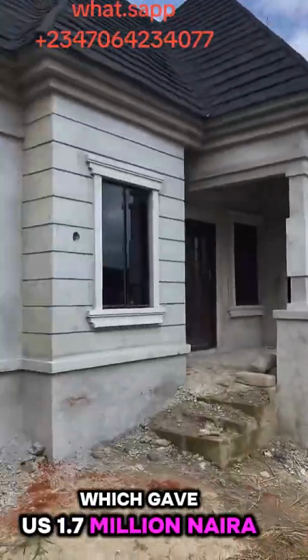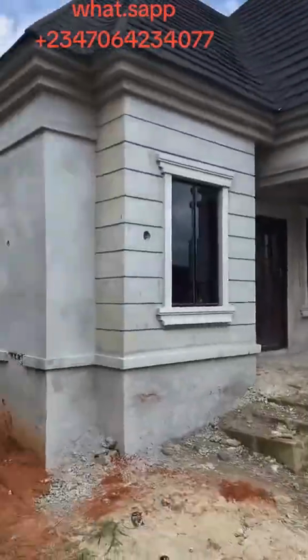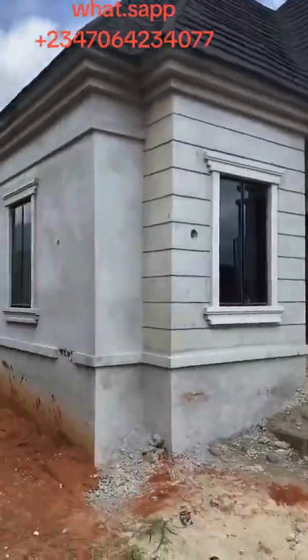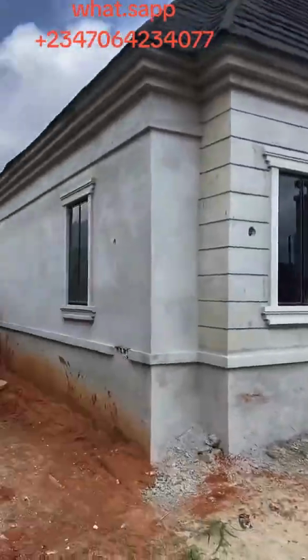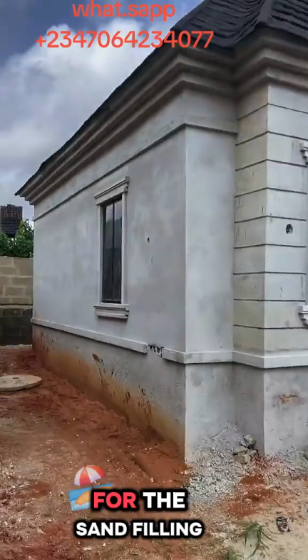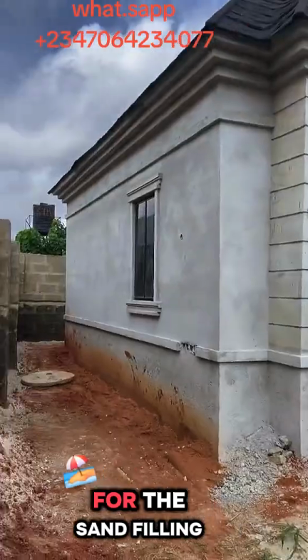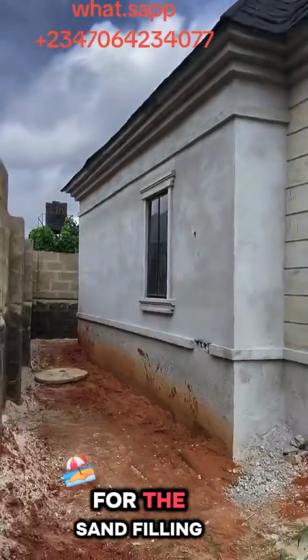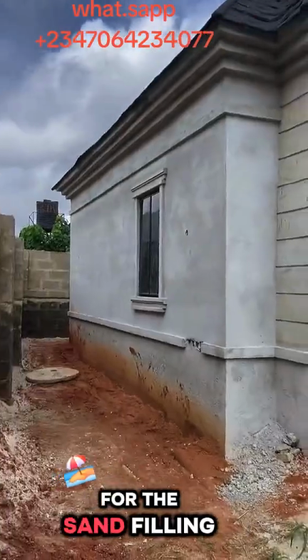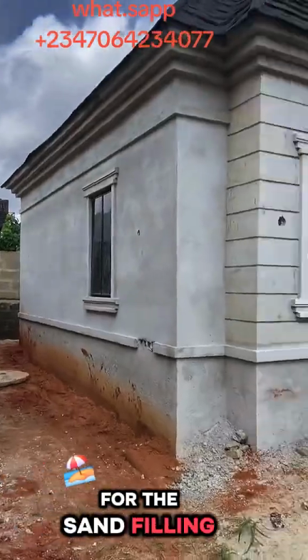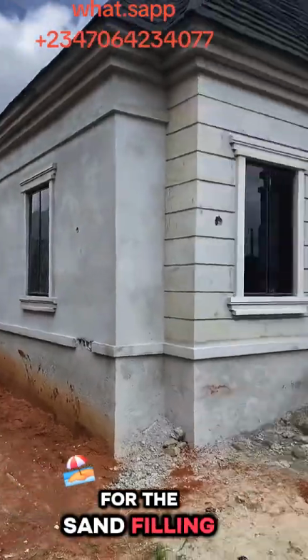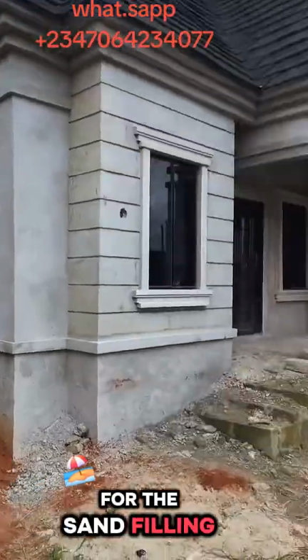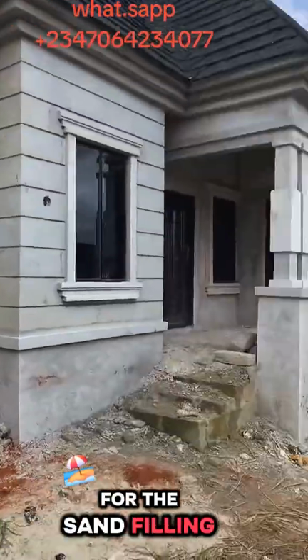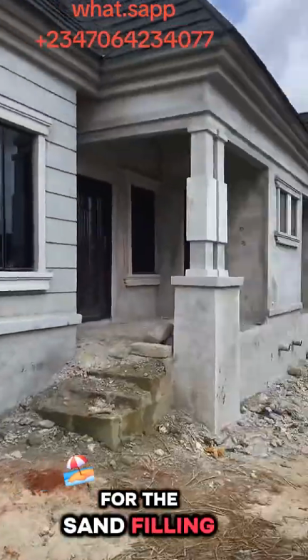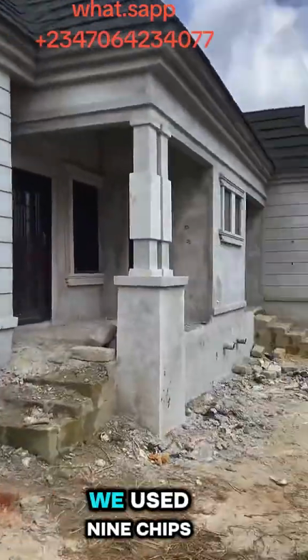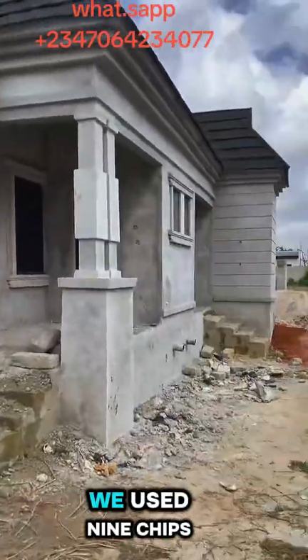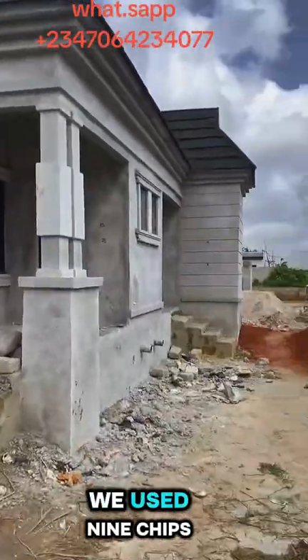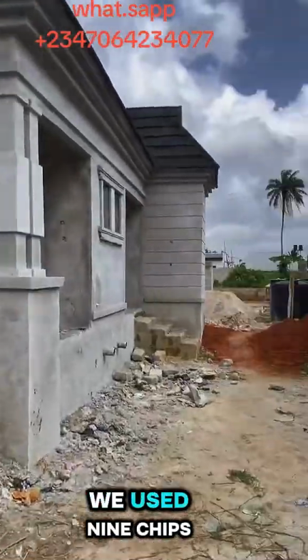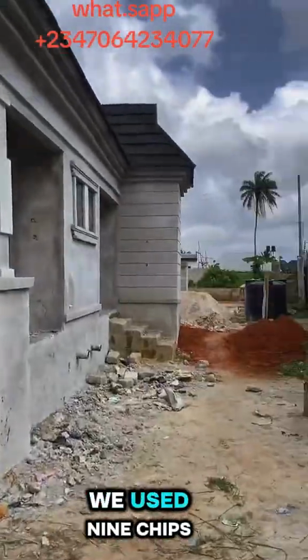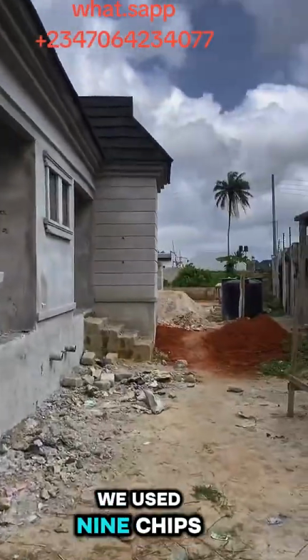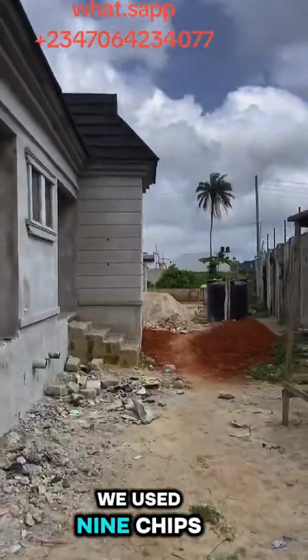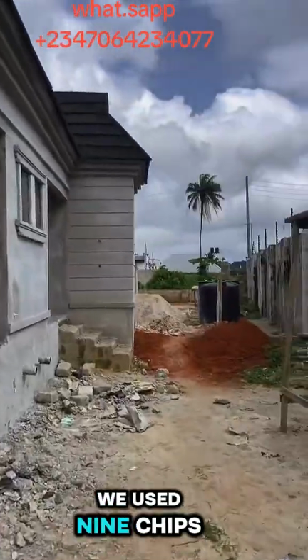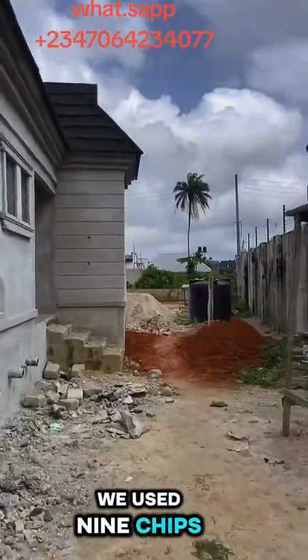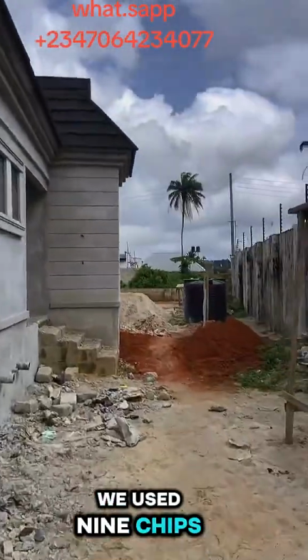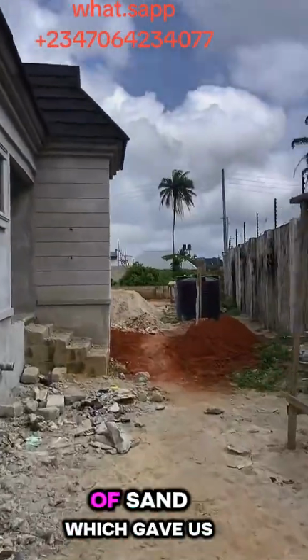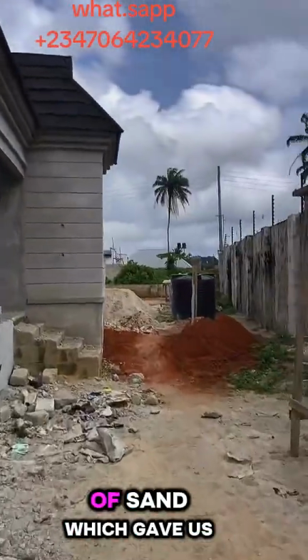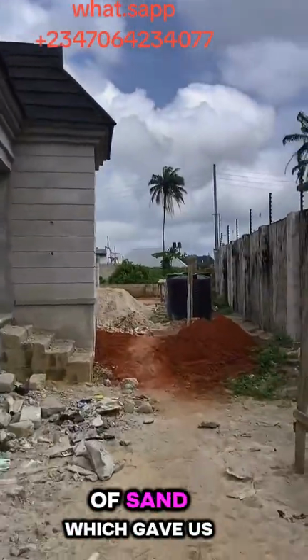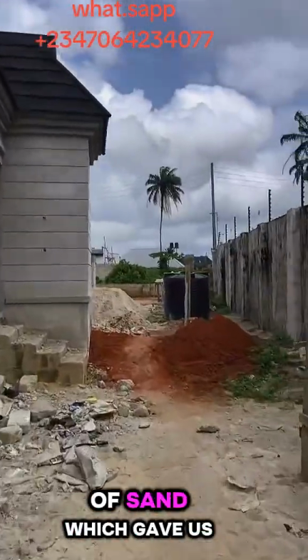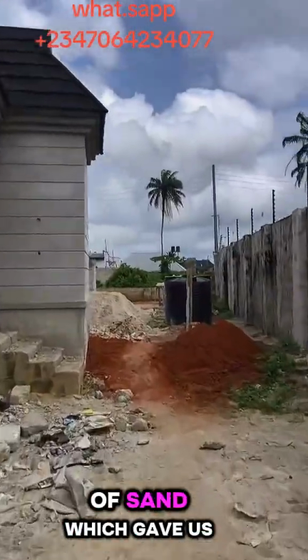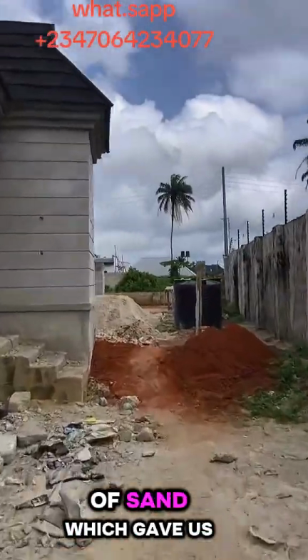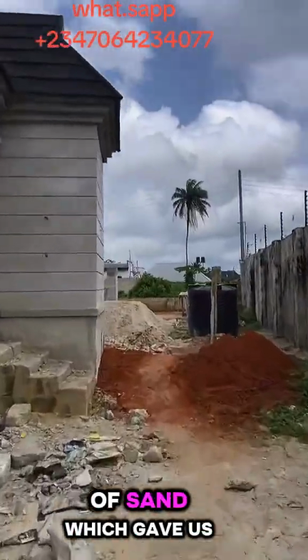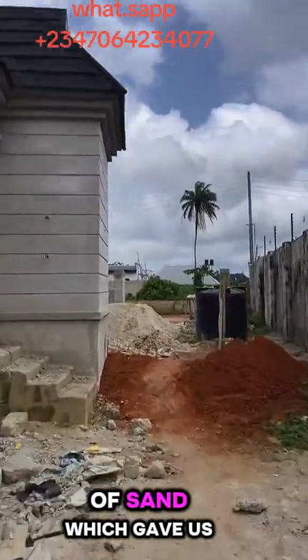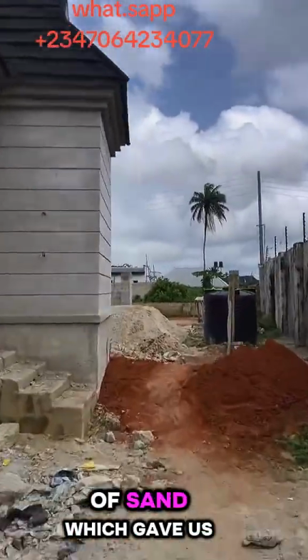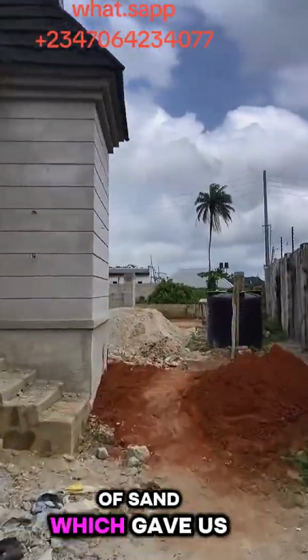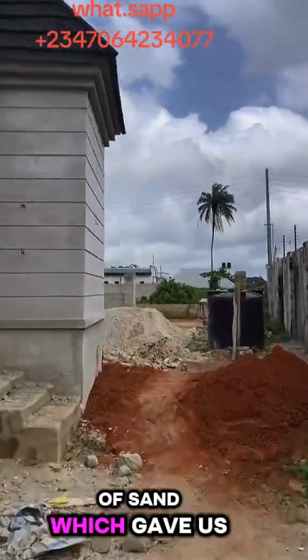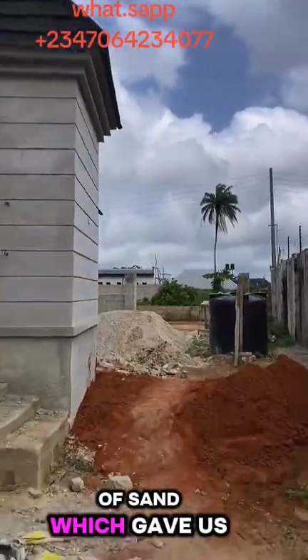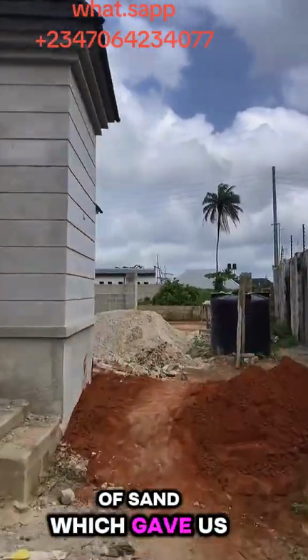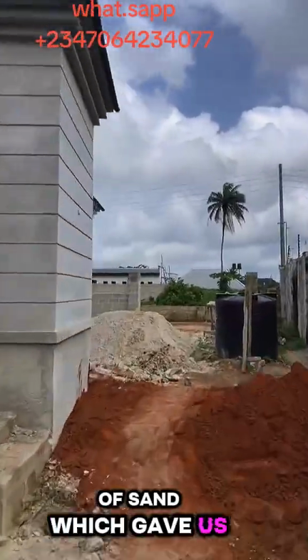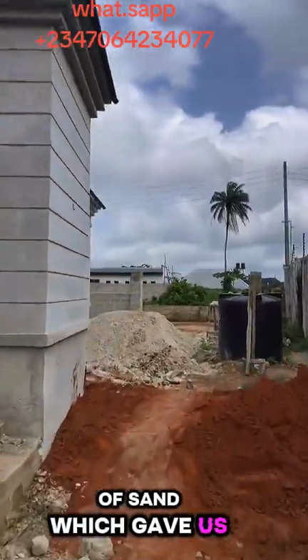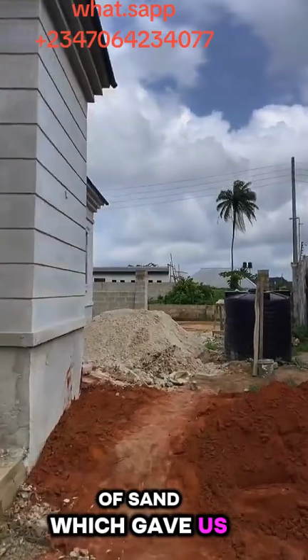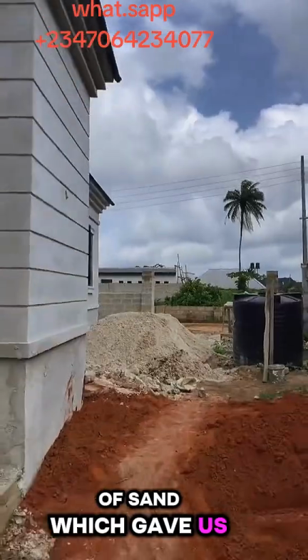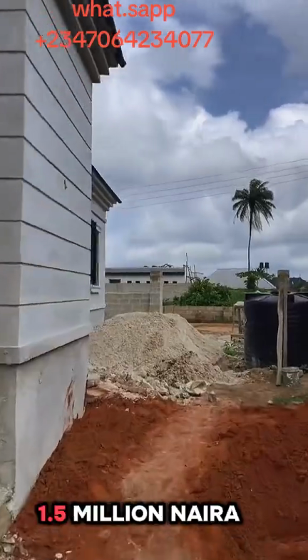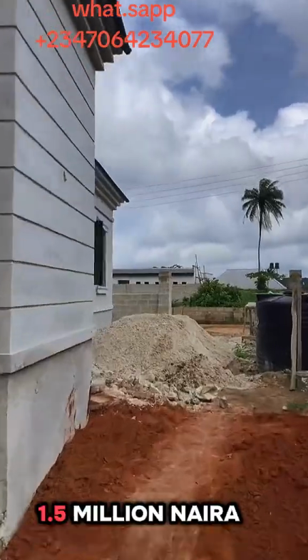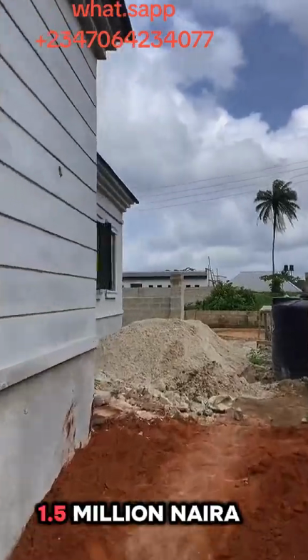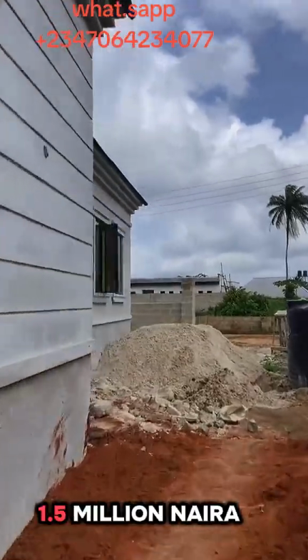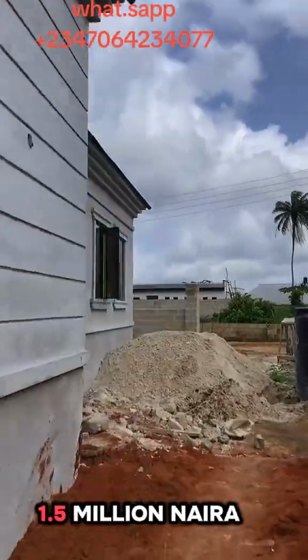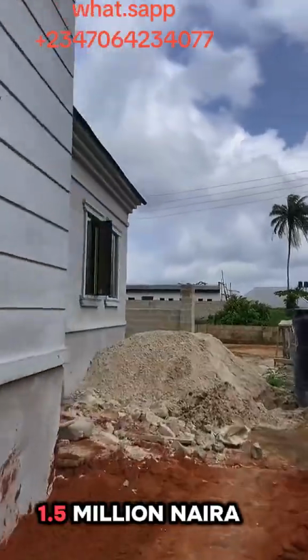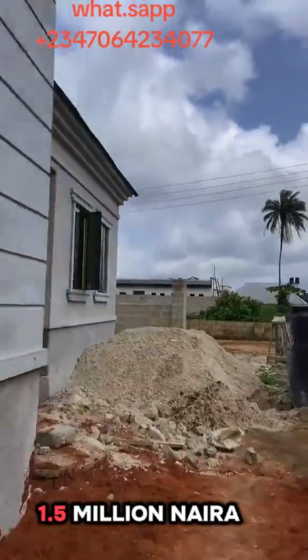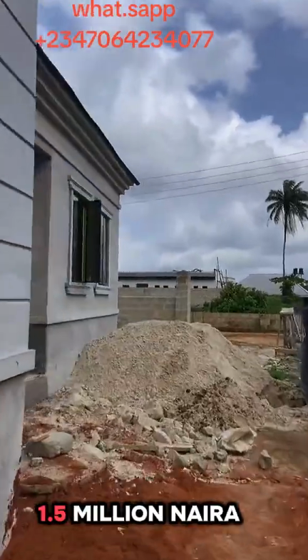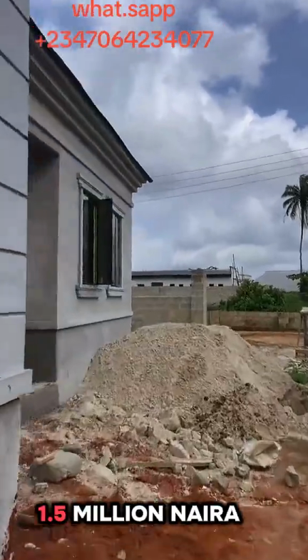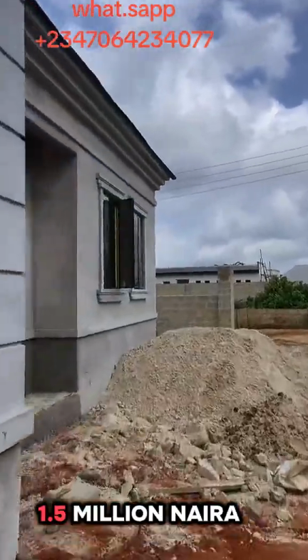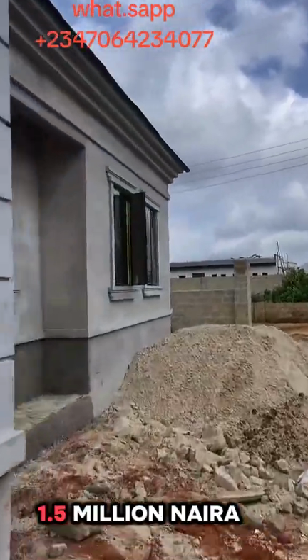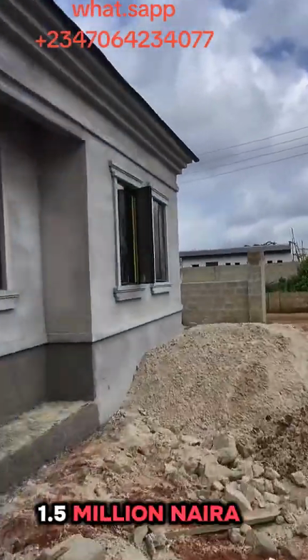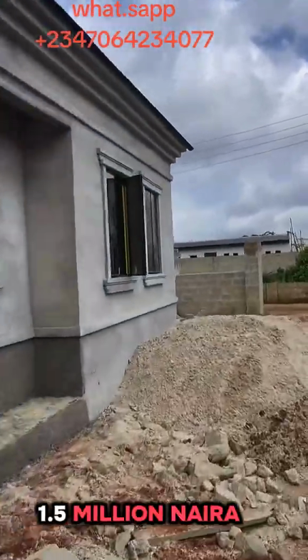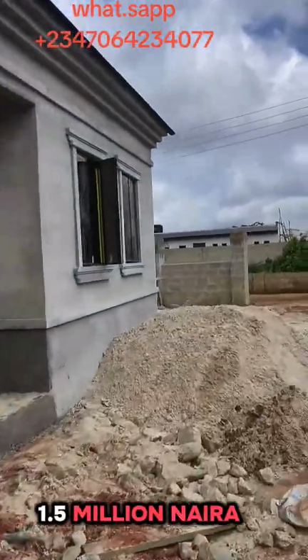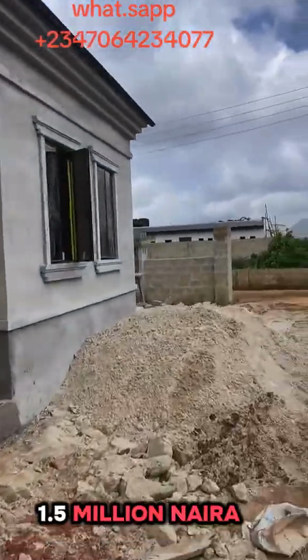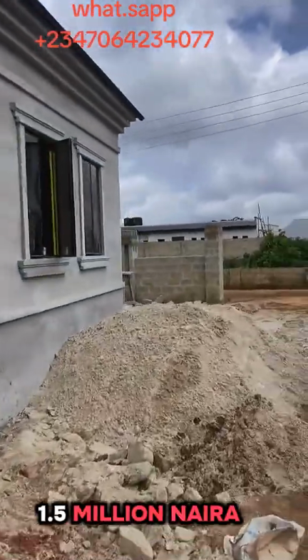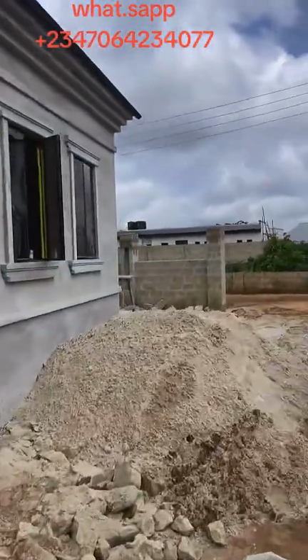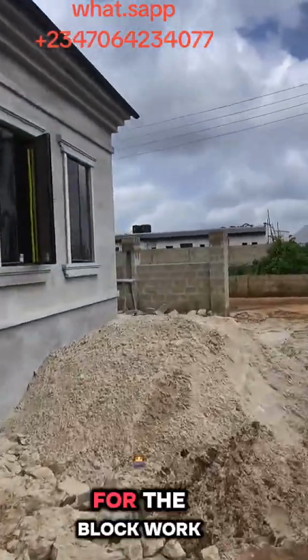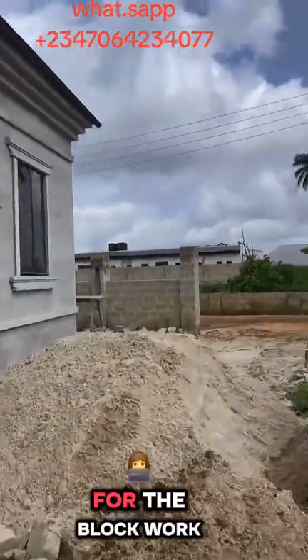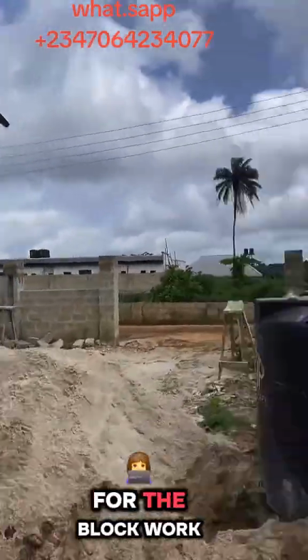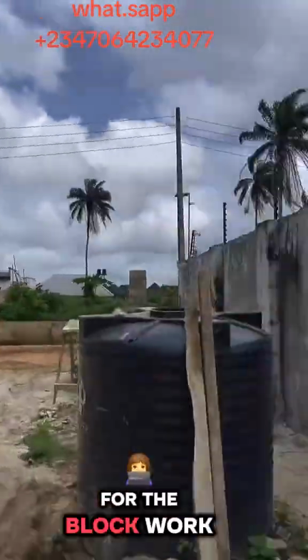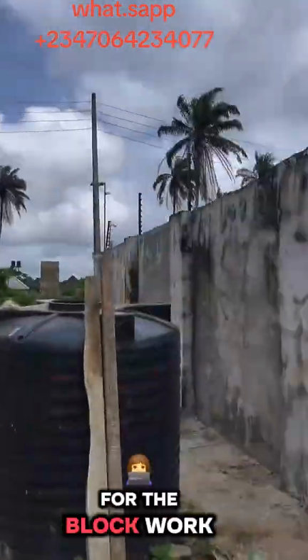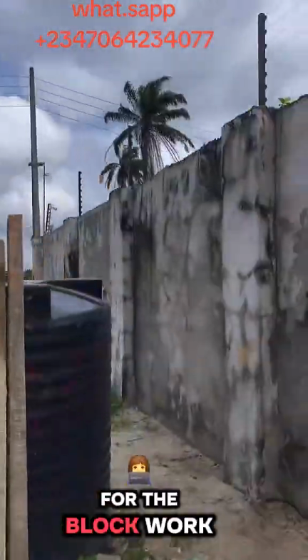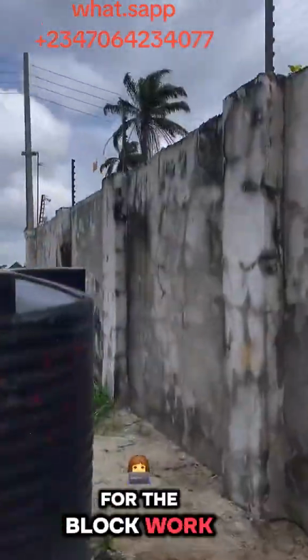For the sand filling, we used 9 chips of sand, which gave us 1.5 million naira. For the block work,